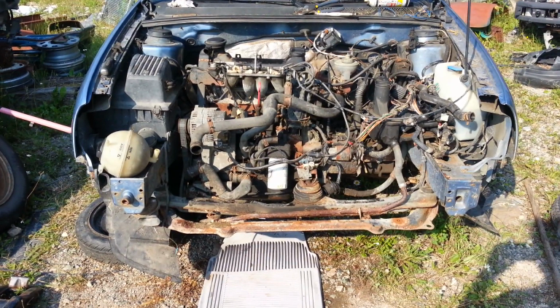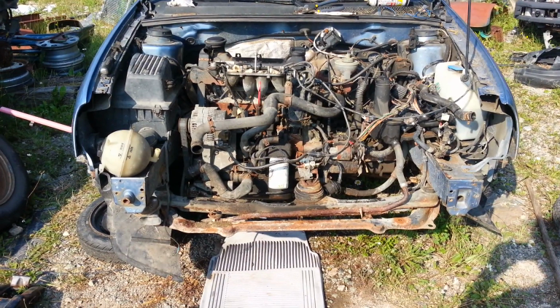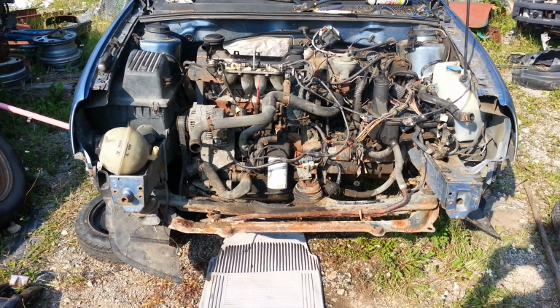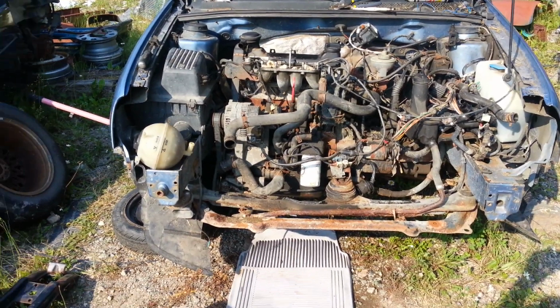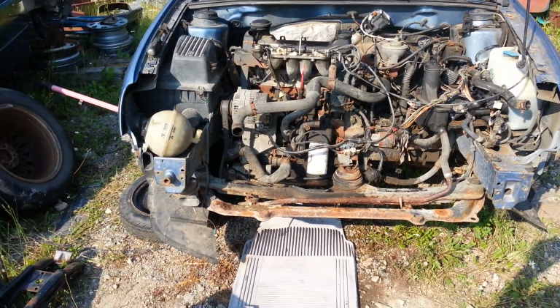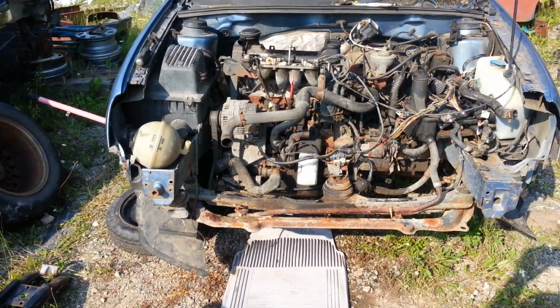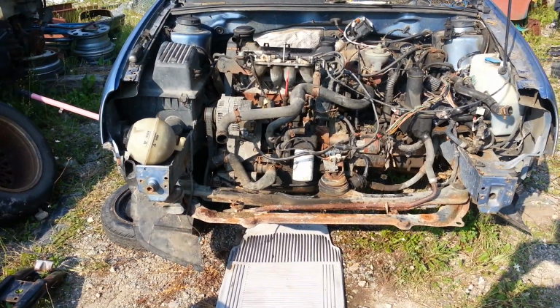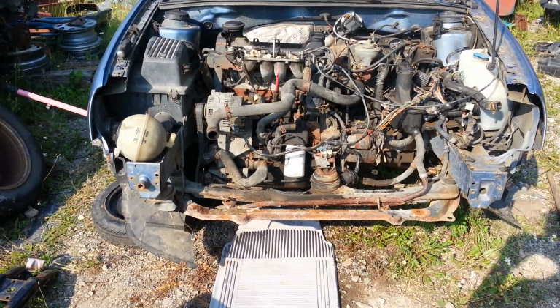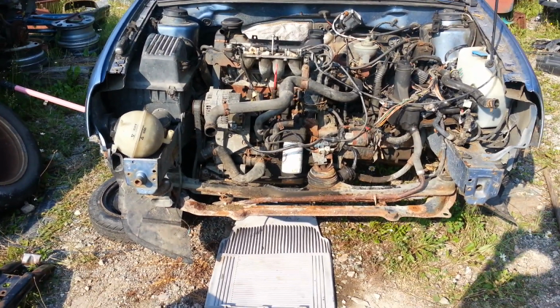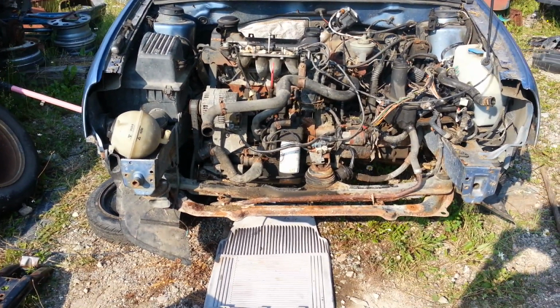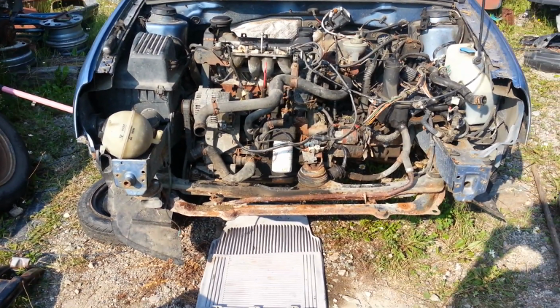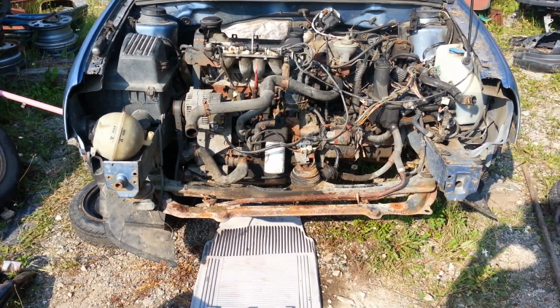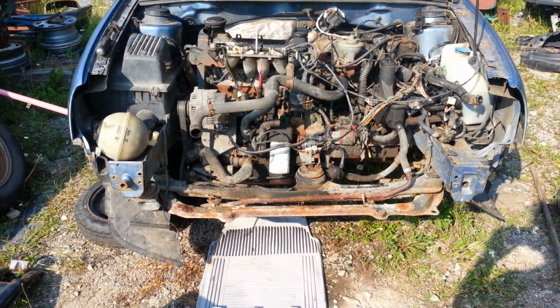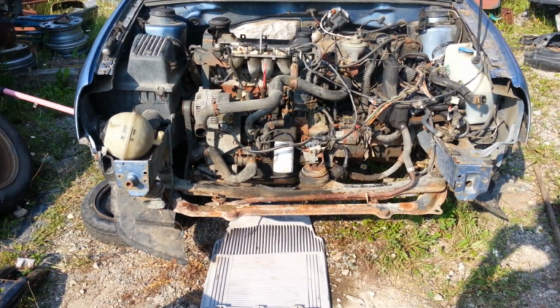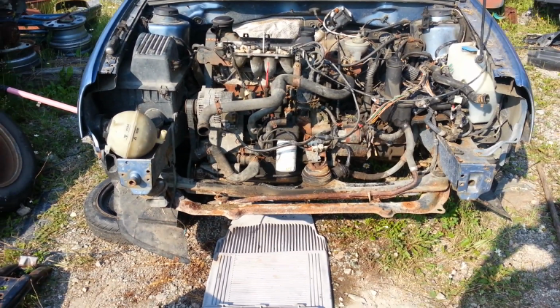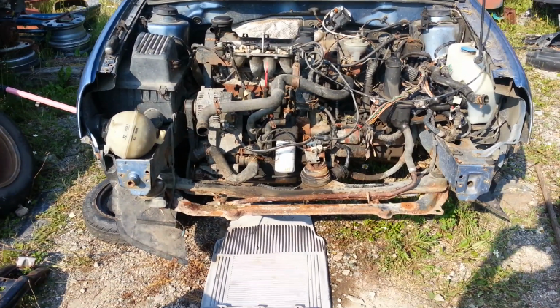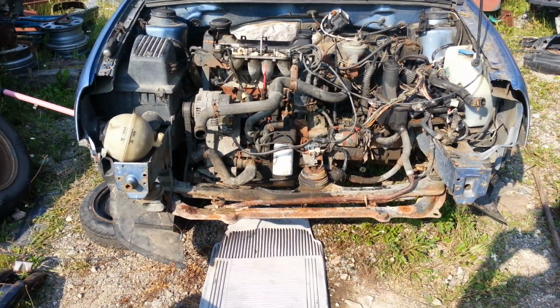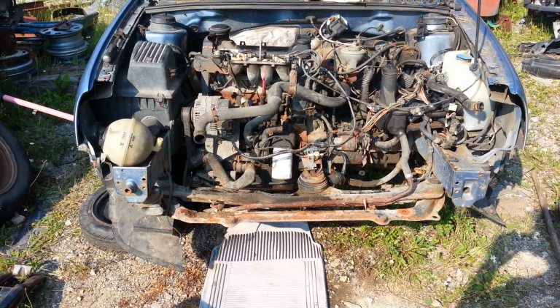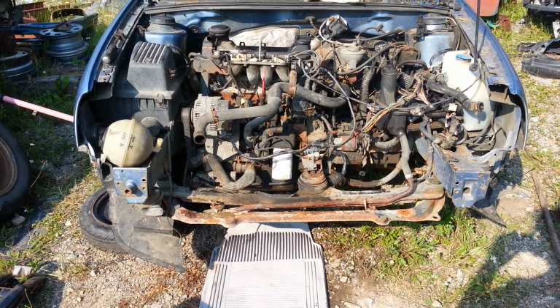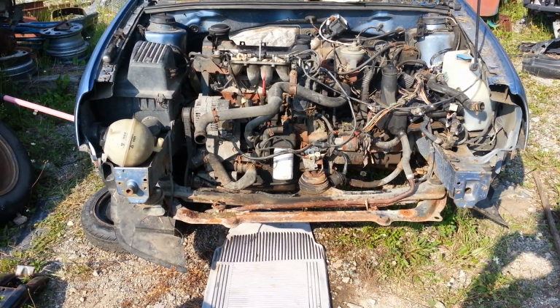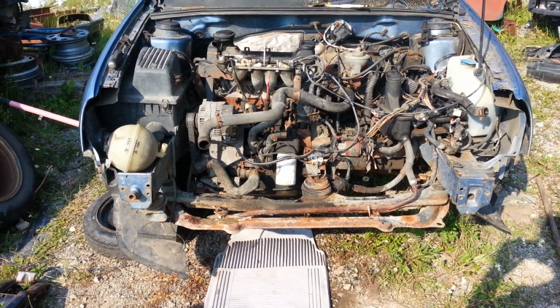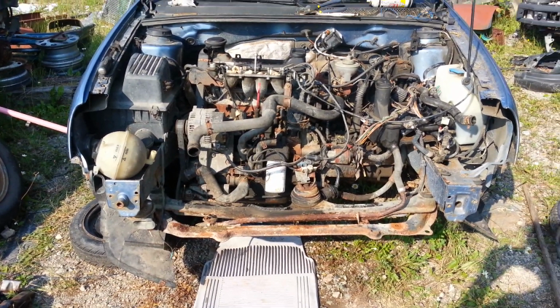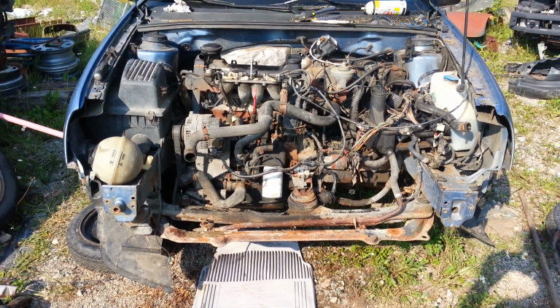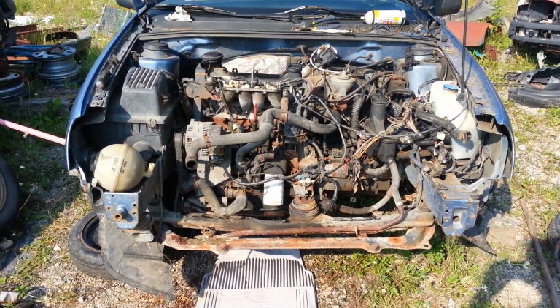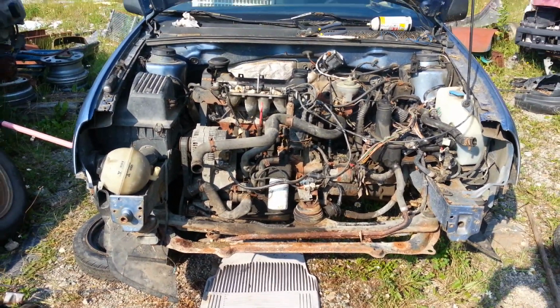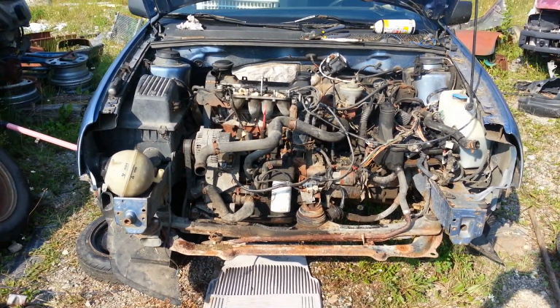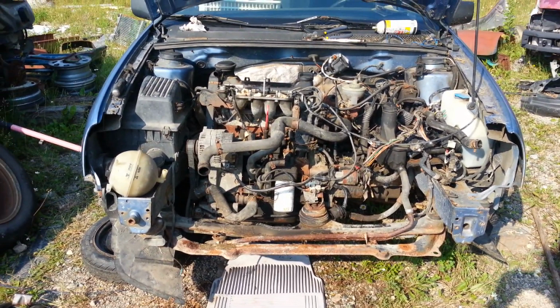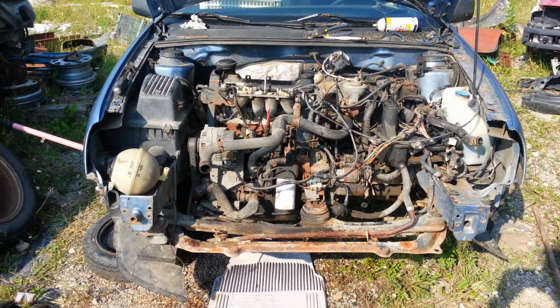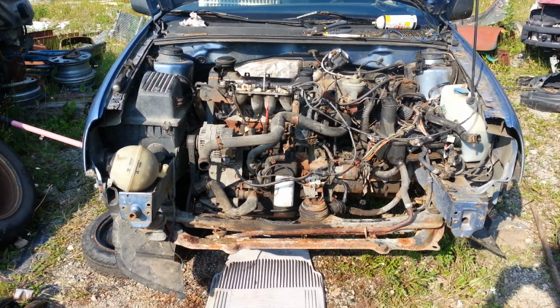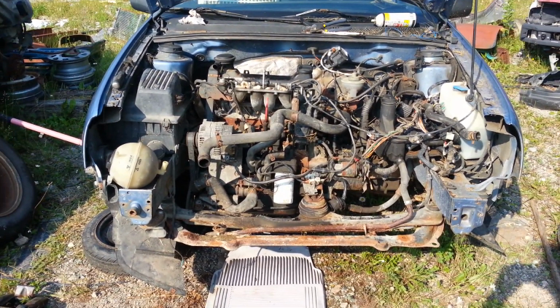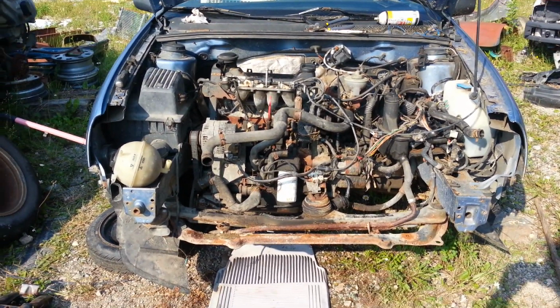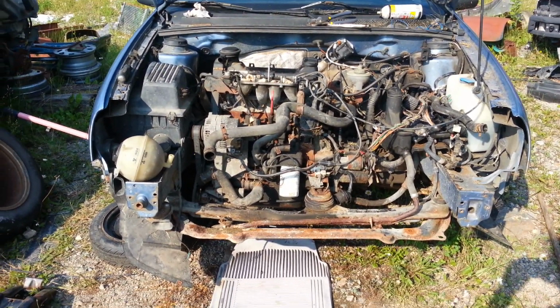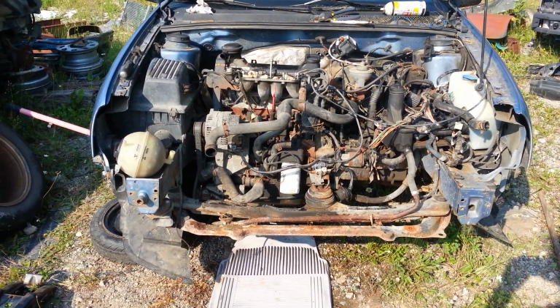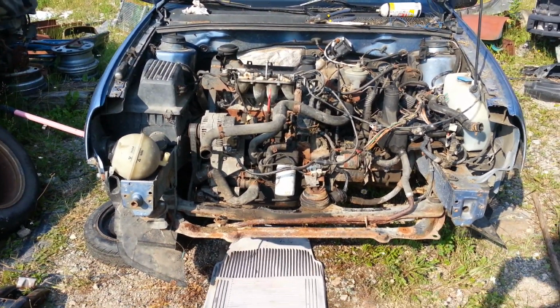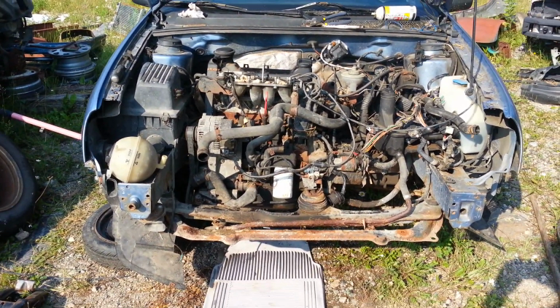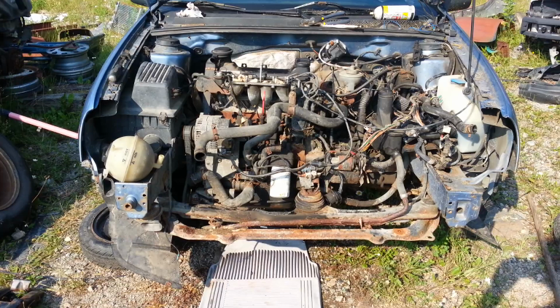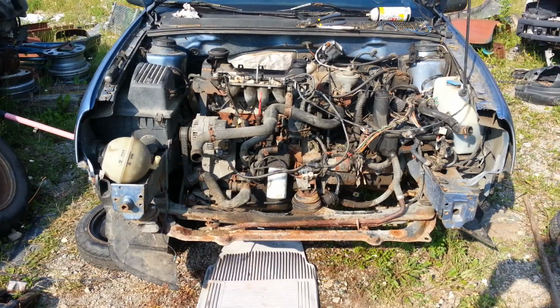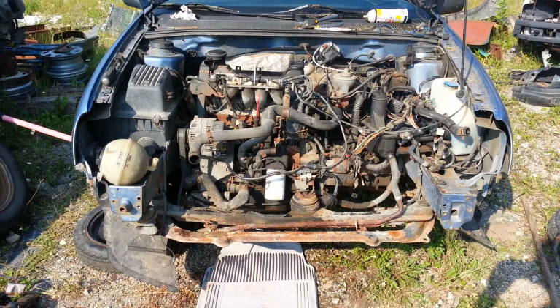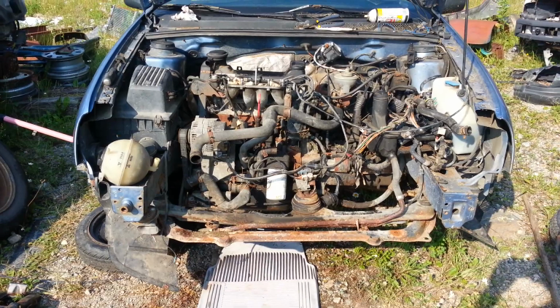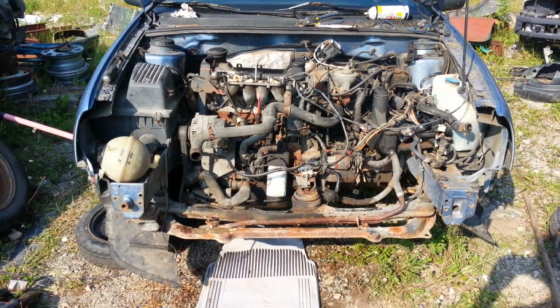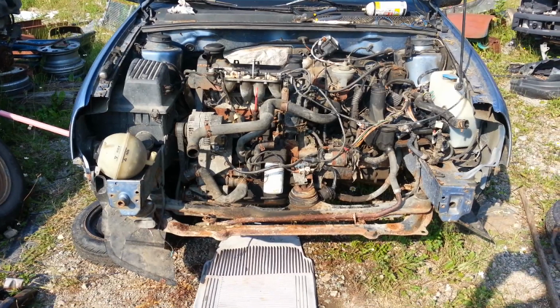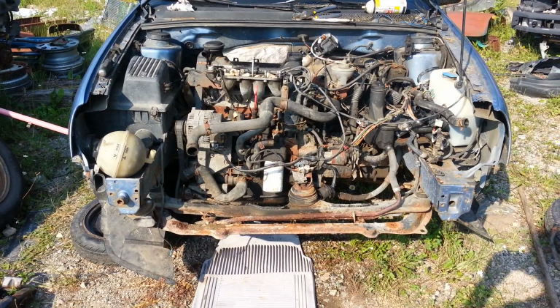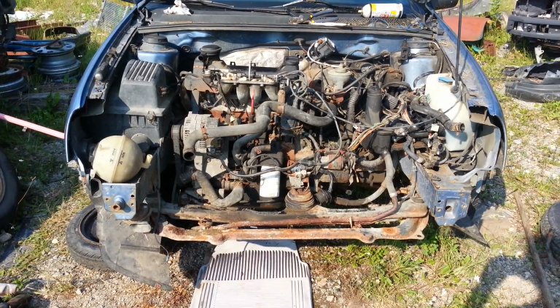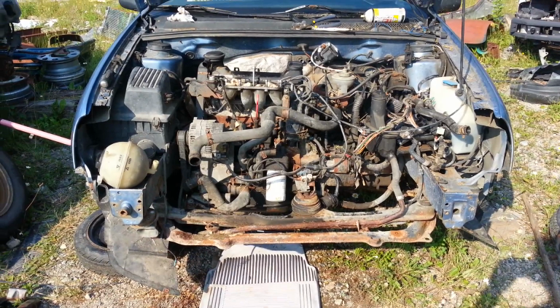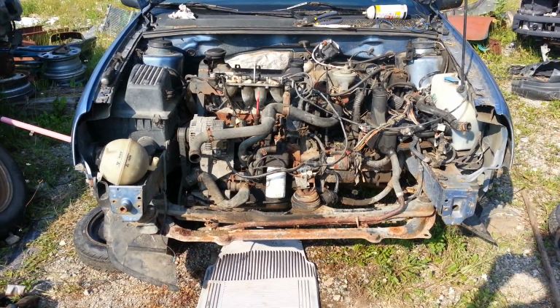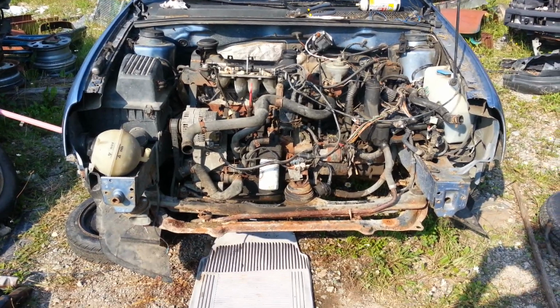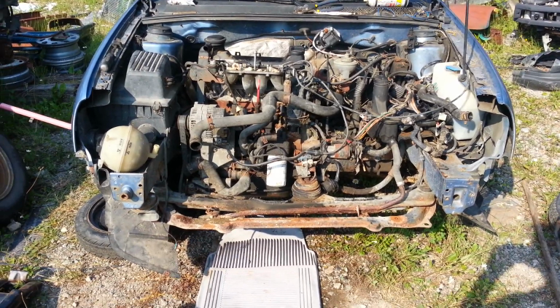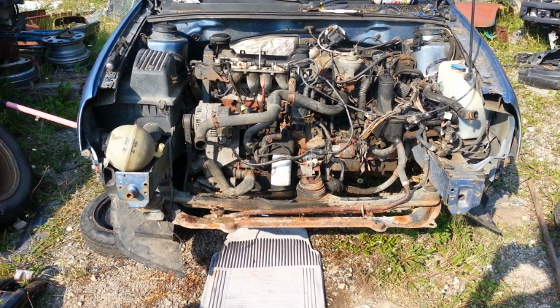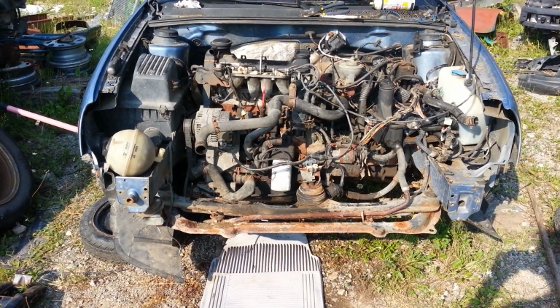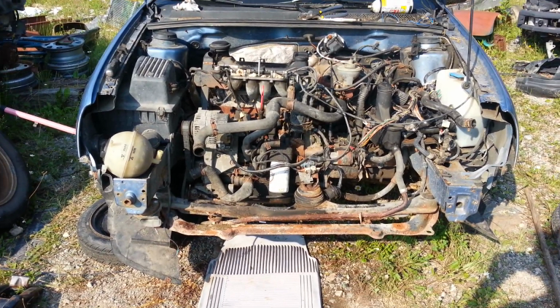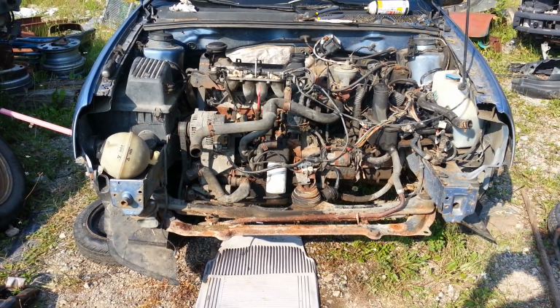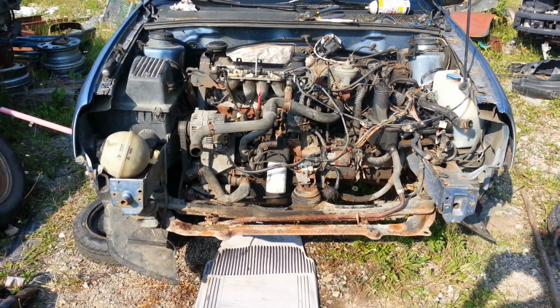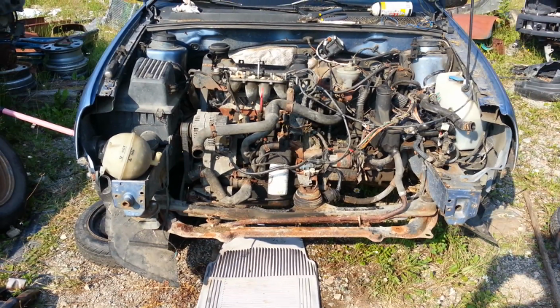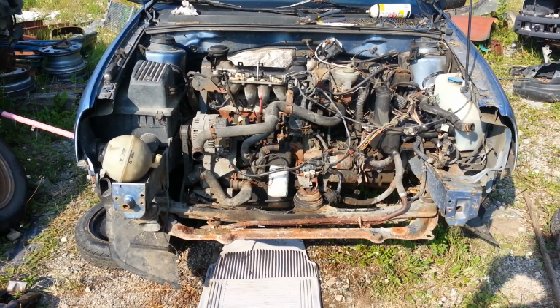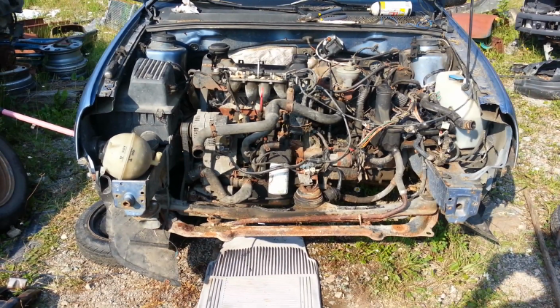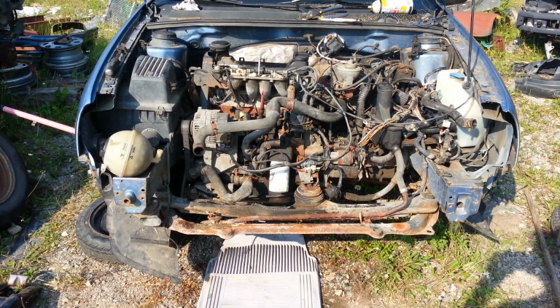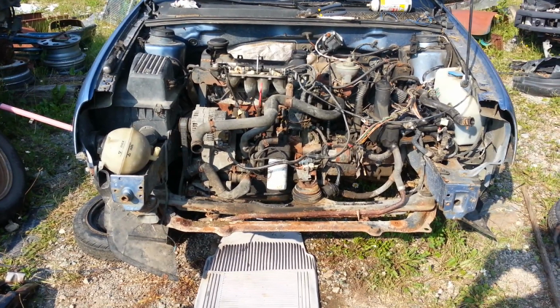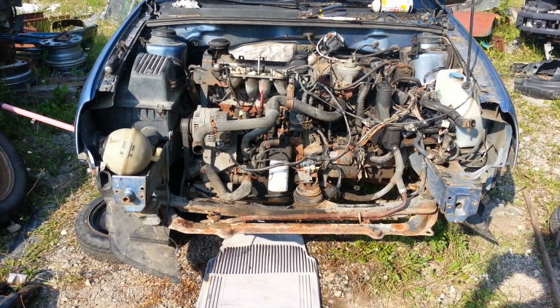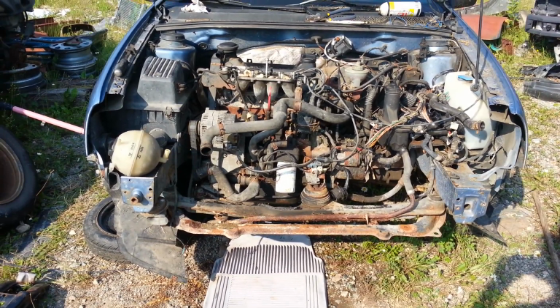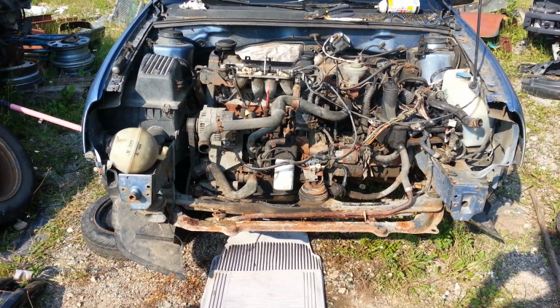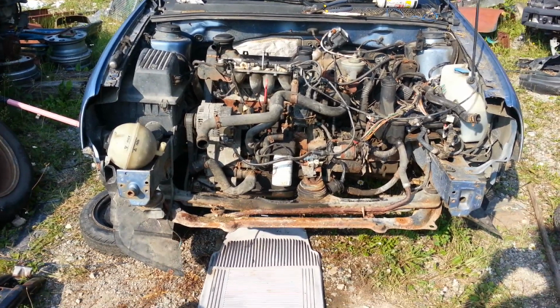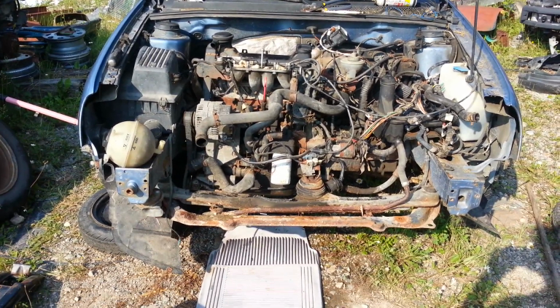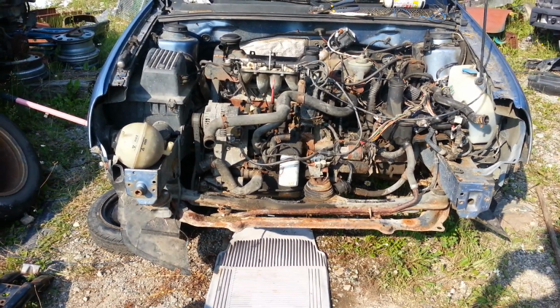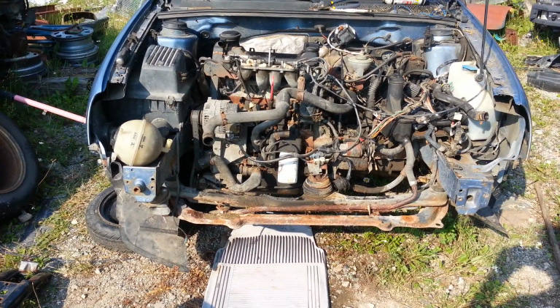Ever wonder how to take the axles off of your Mark 2 or Mark 3 Volkswagen? Well, let's find out.